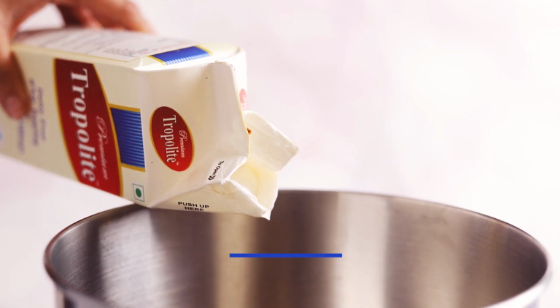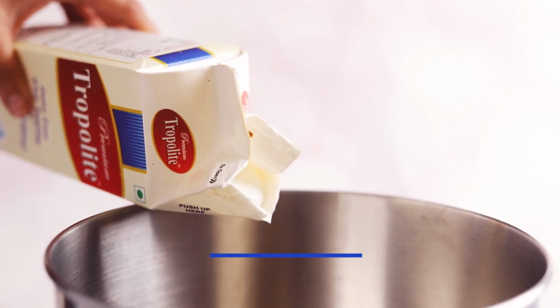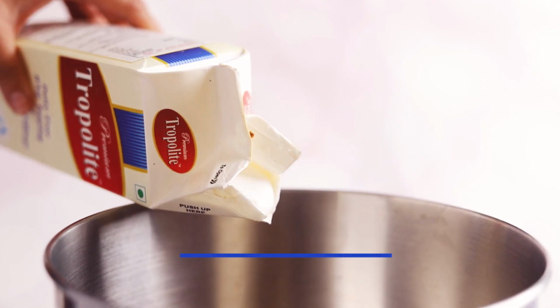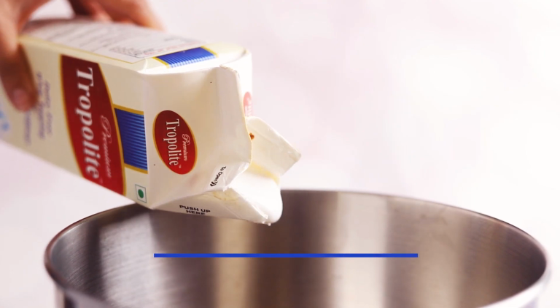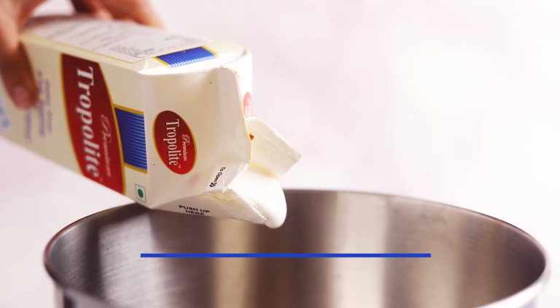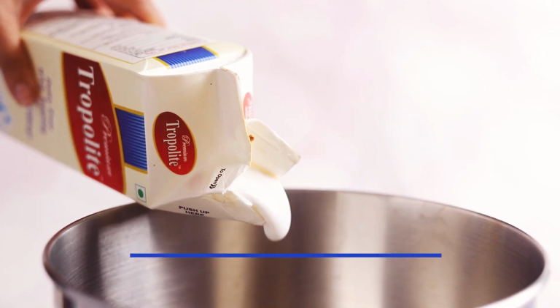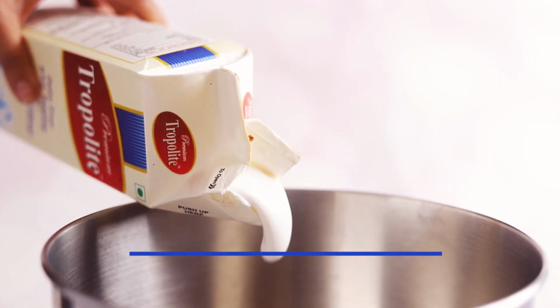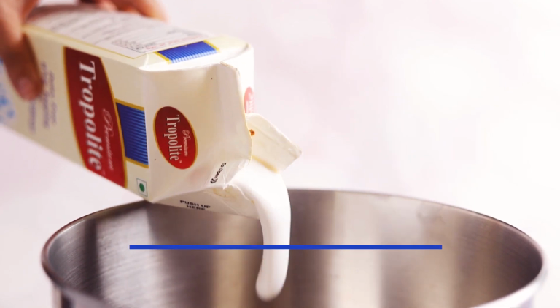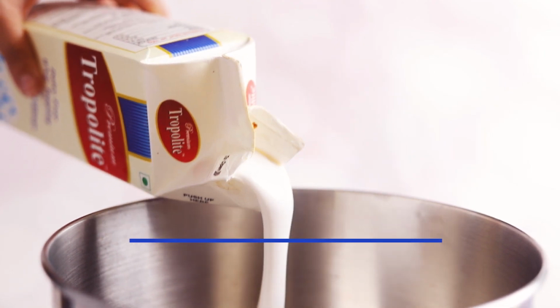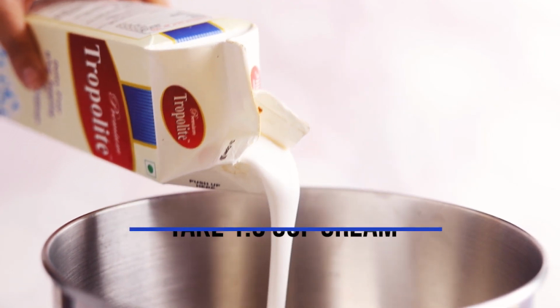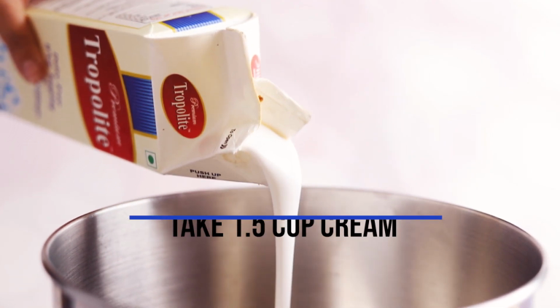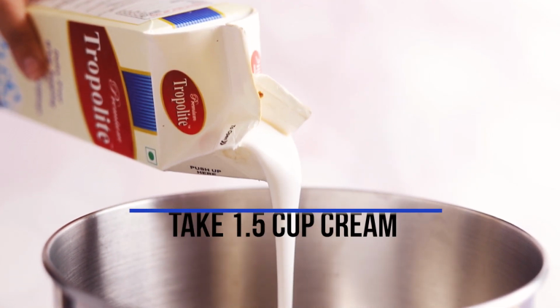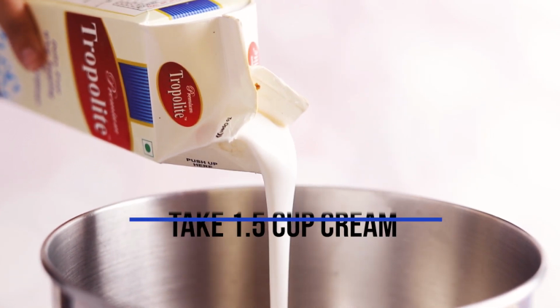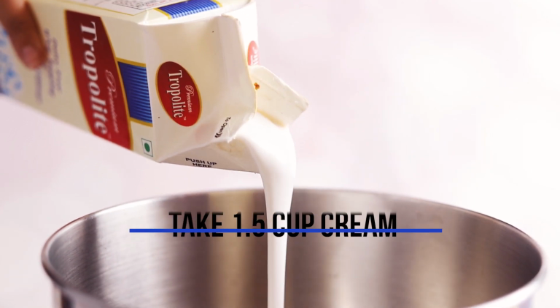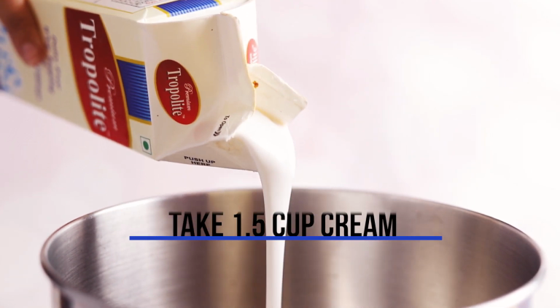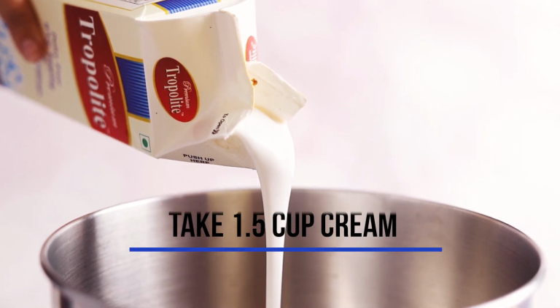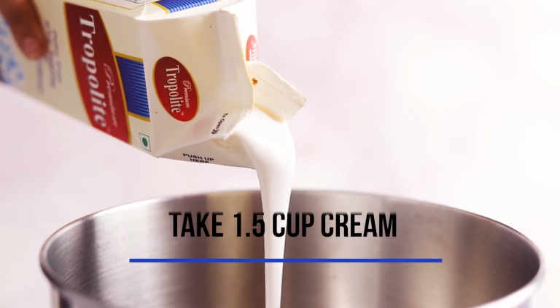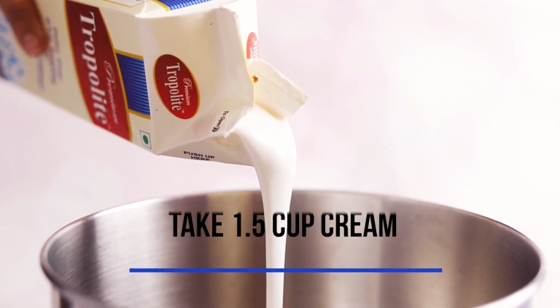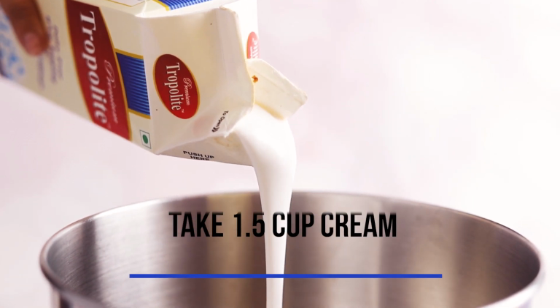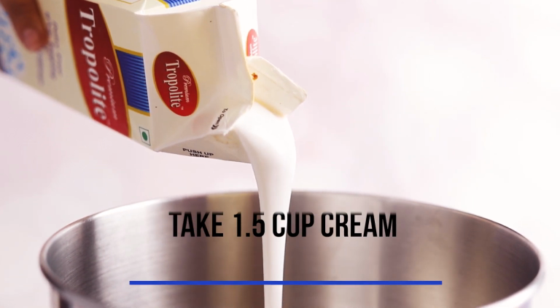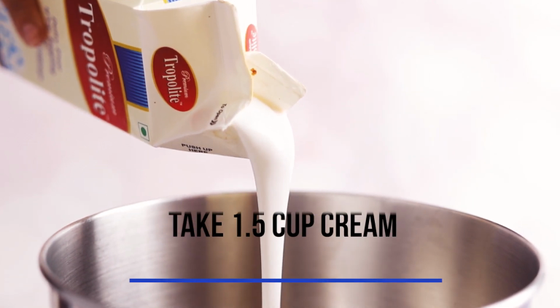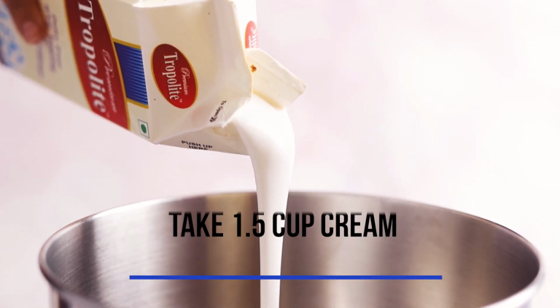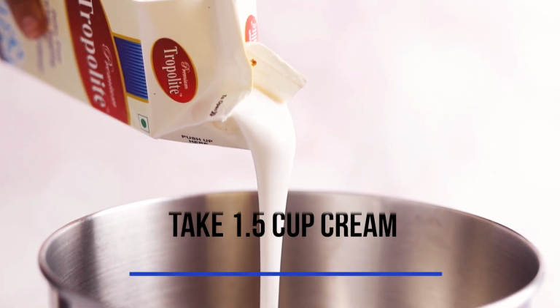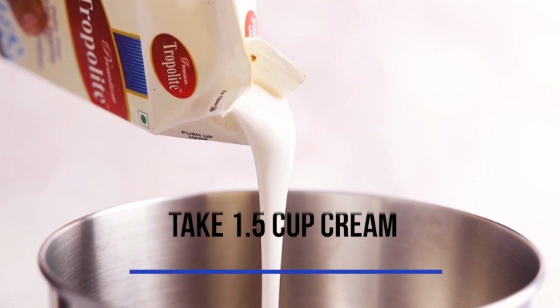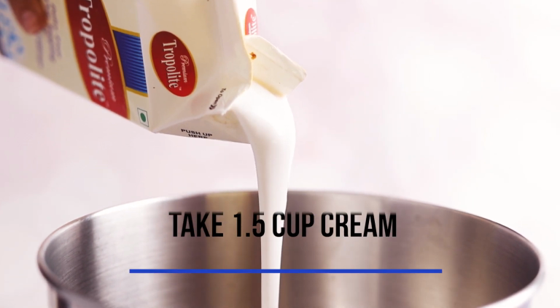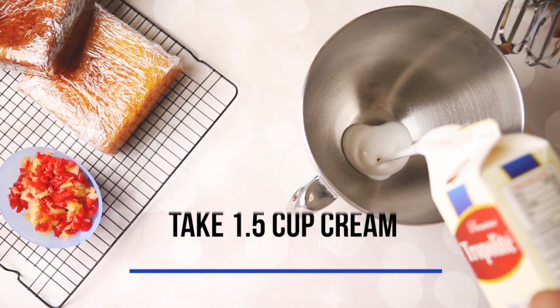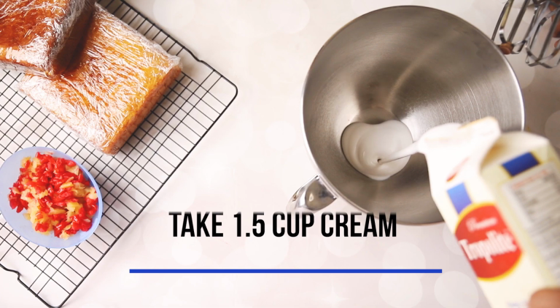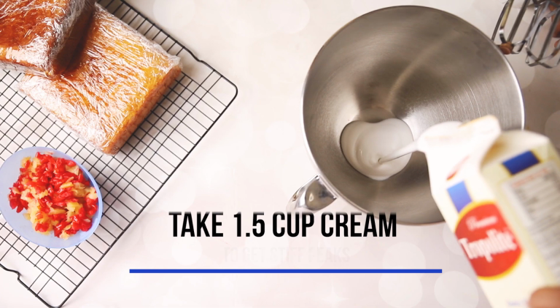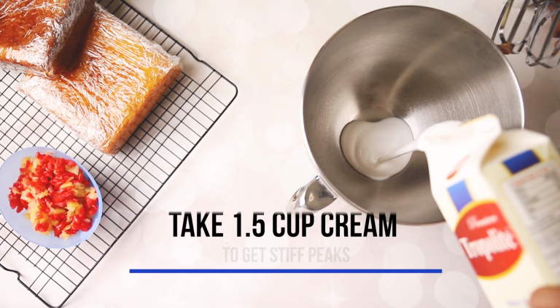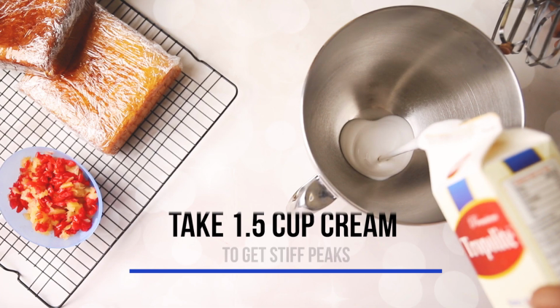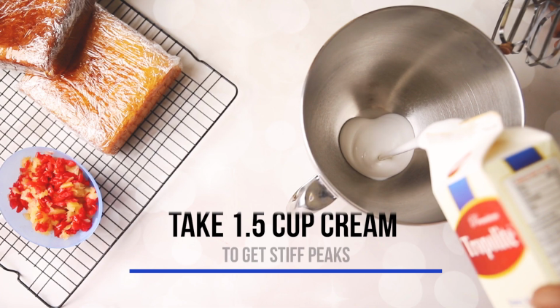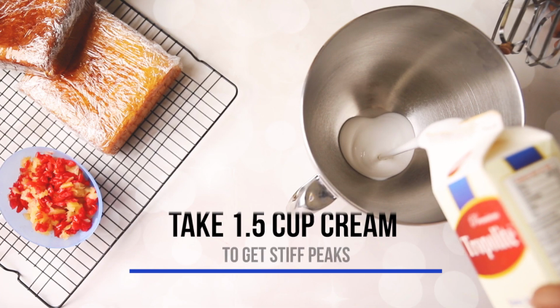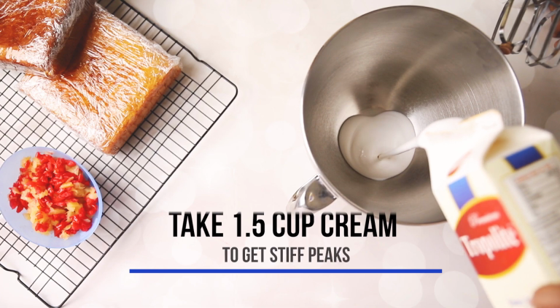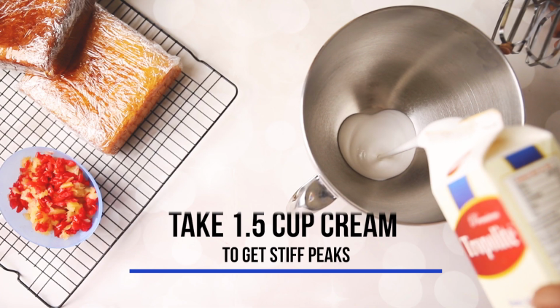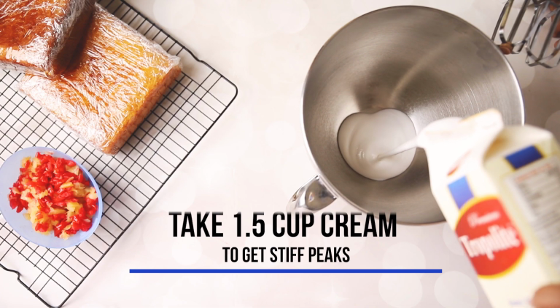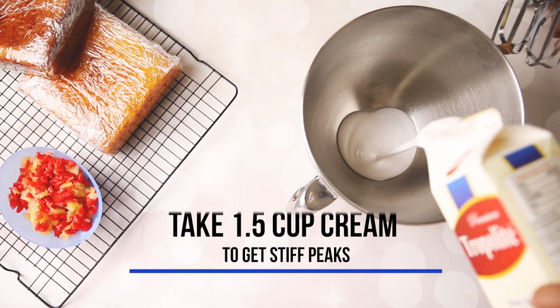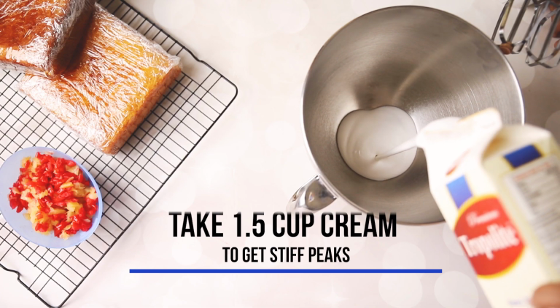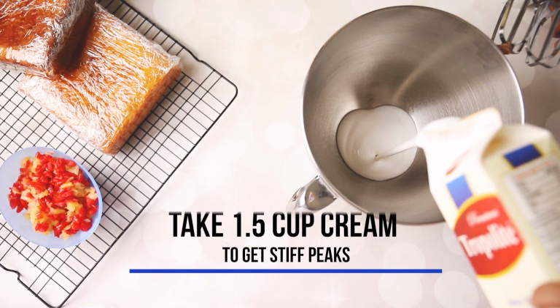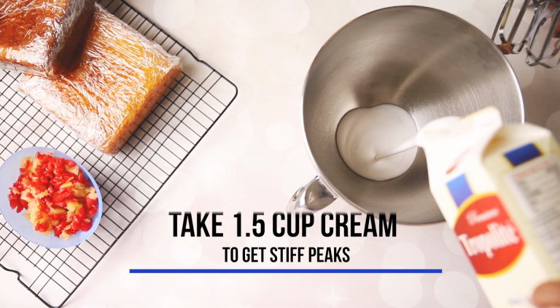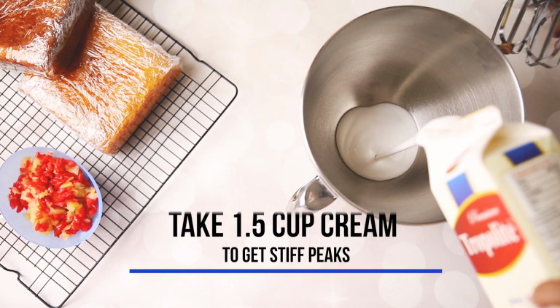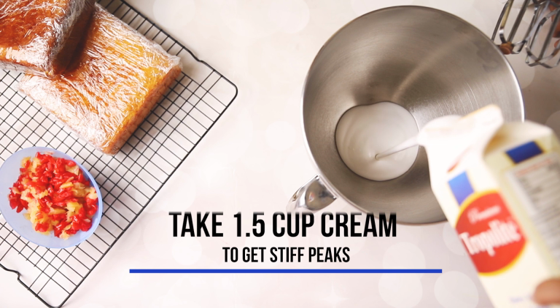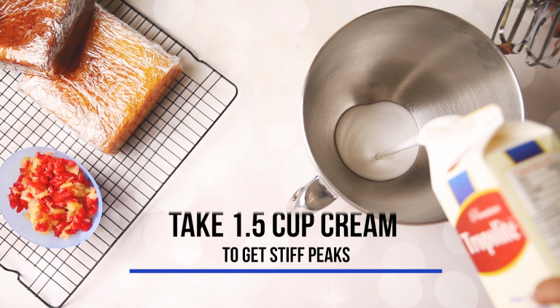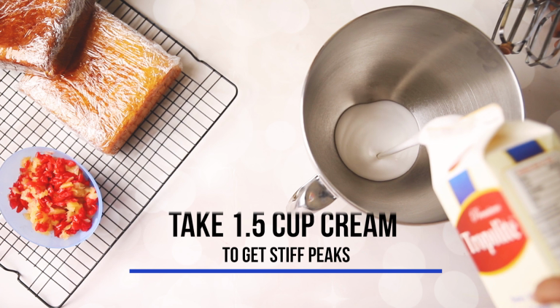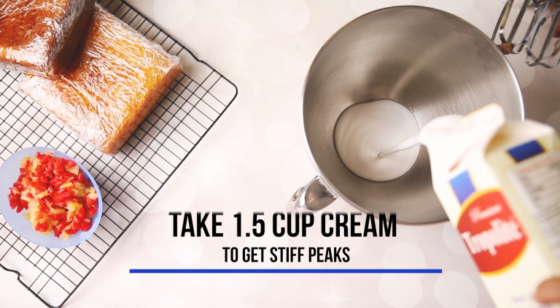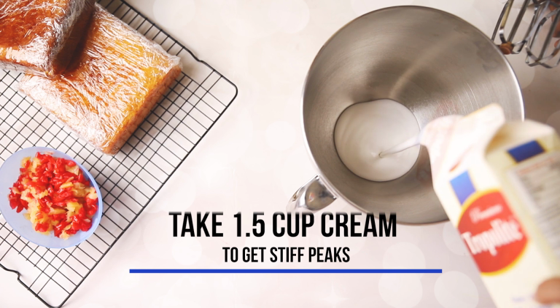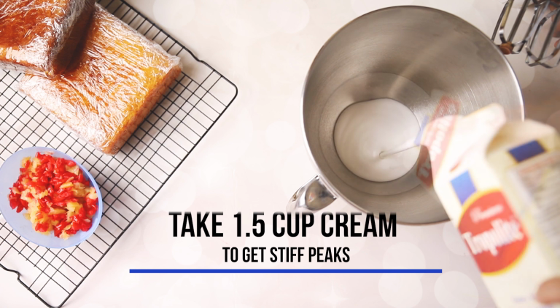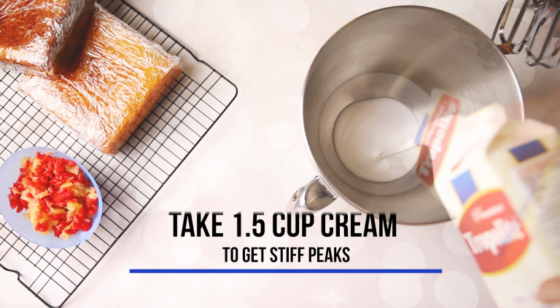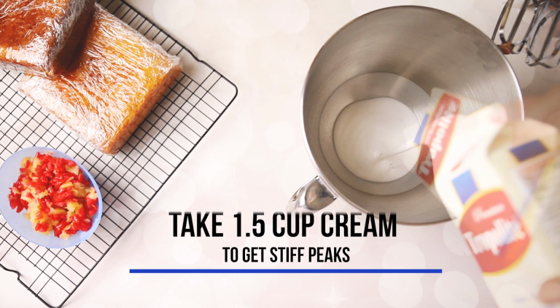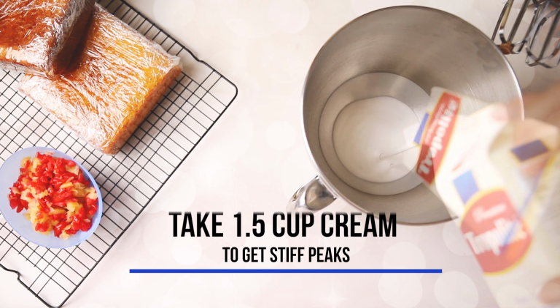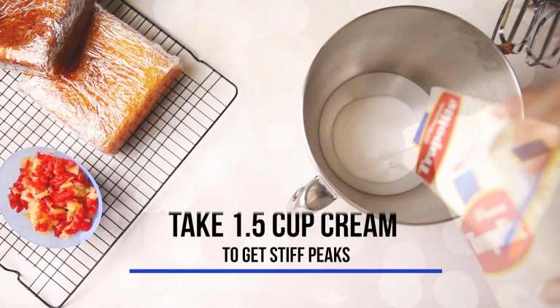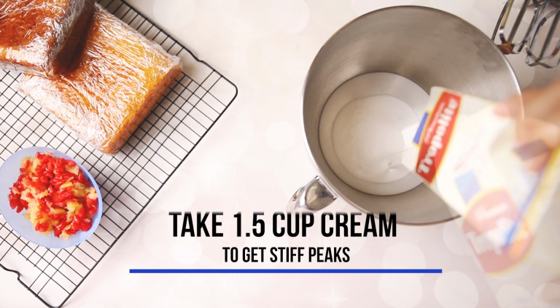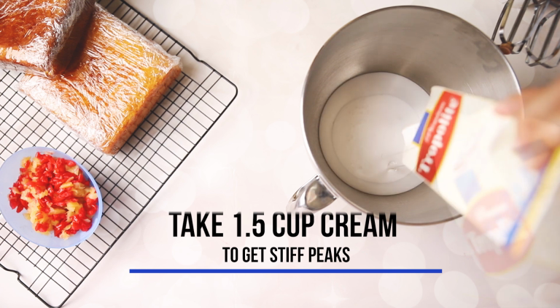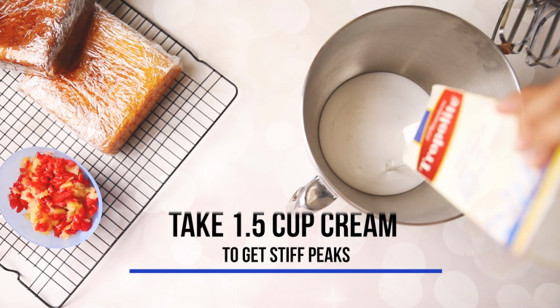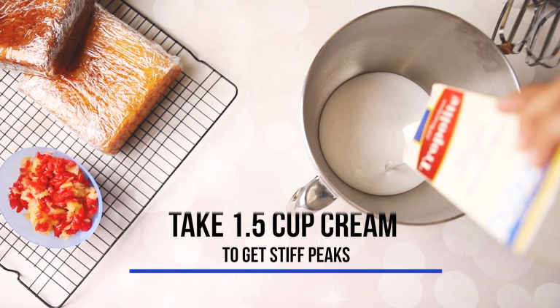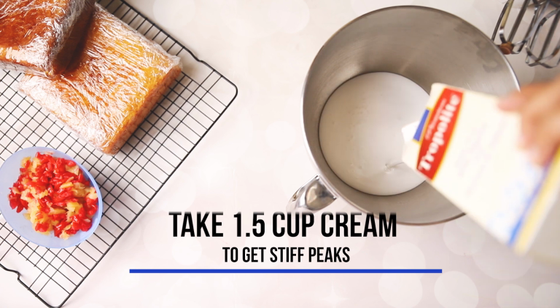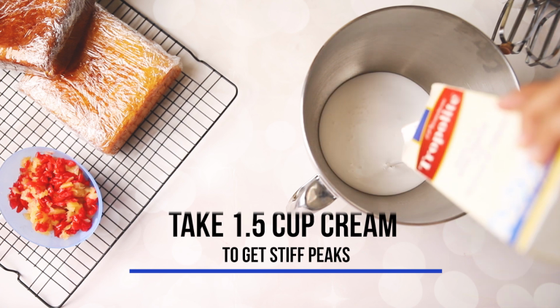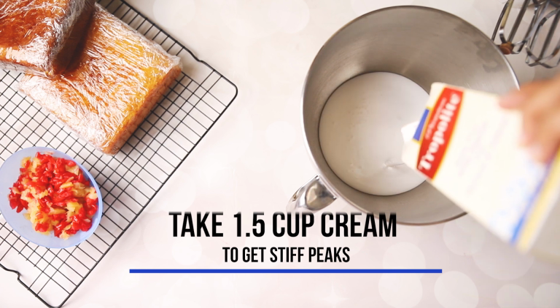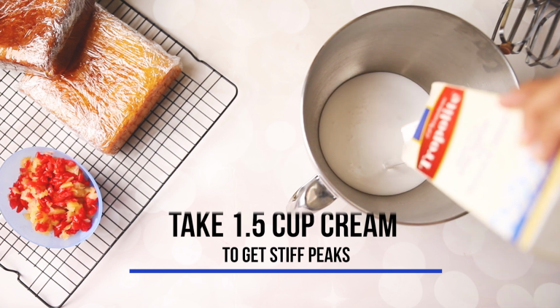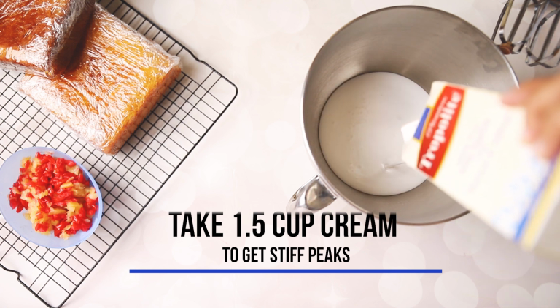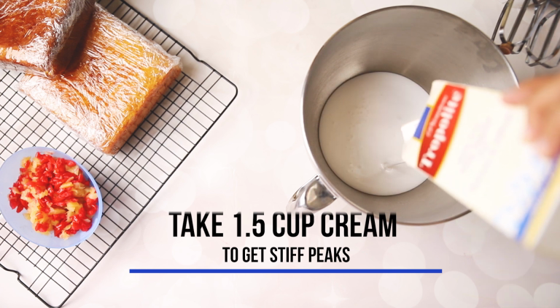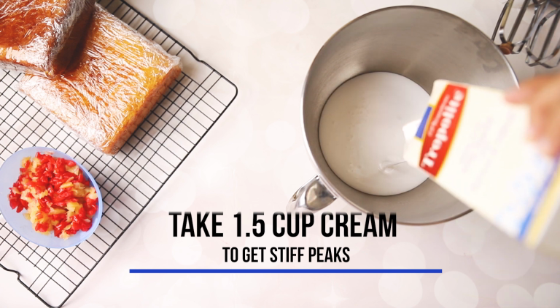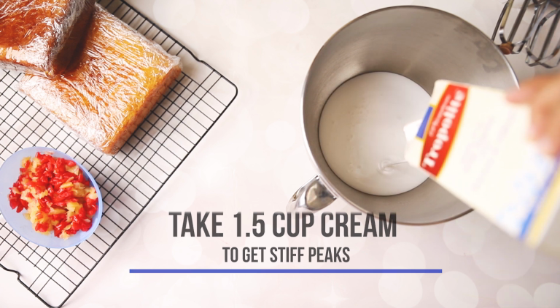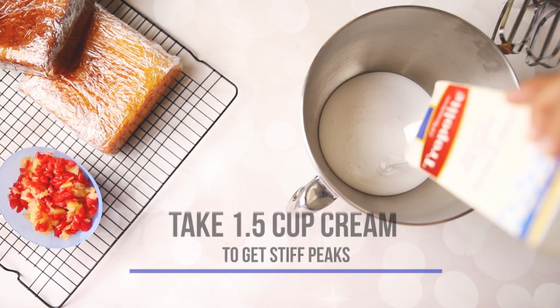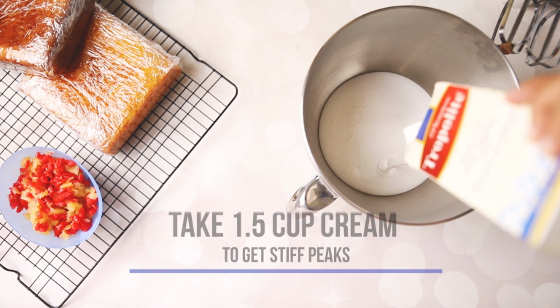Take one and a half cup of cream in a bowl. Whip it using a hand blender to get stiff peaks.